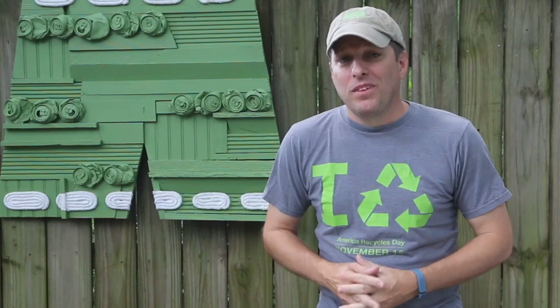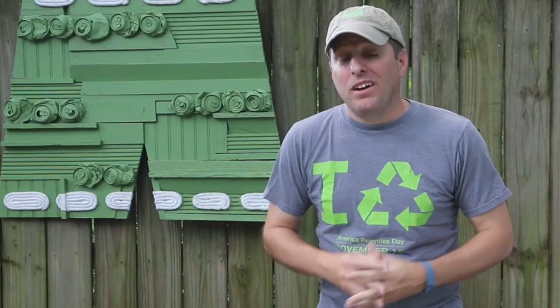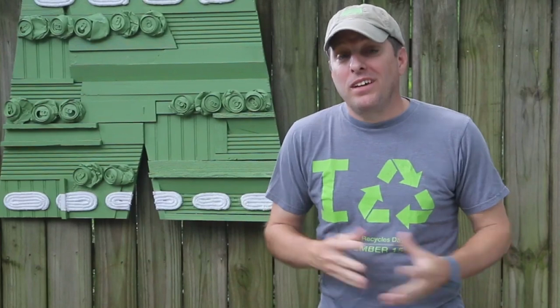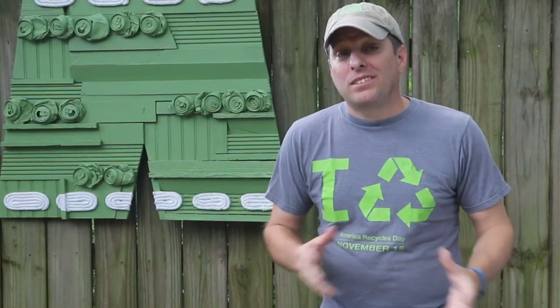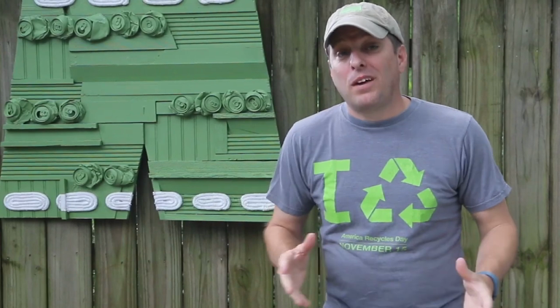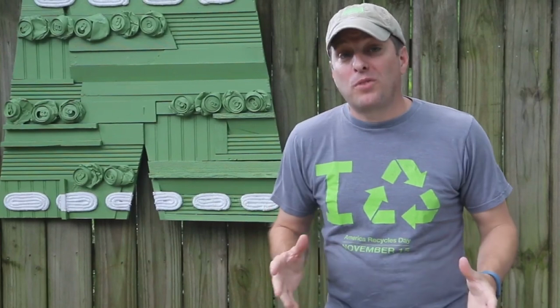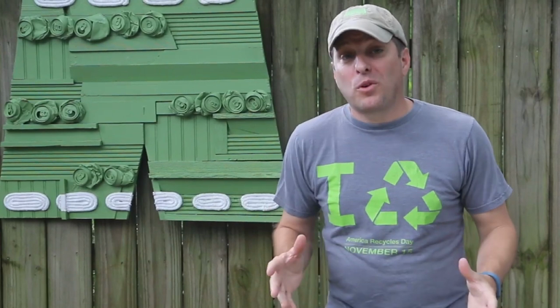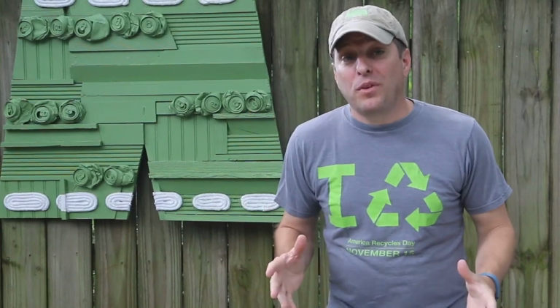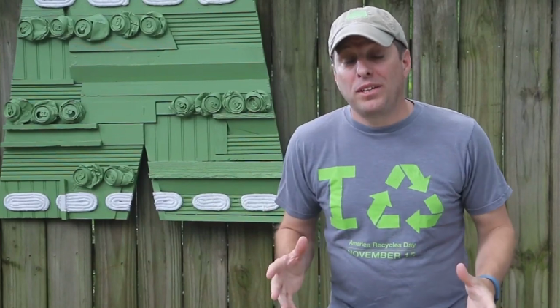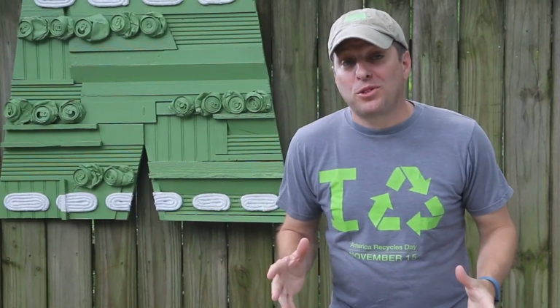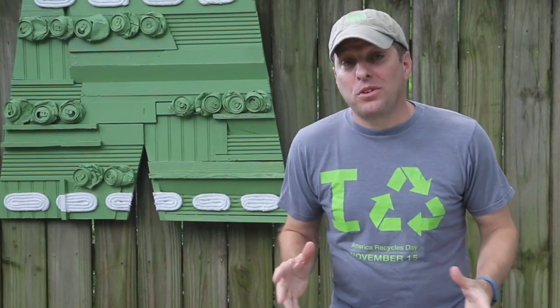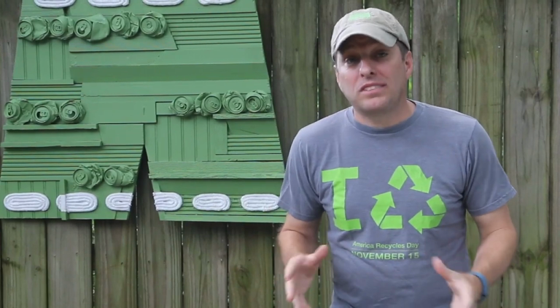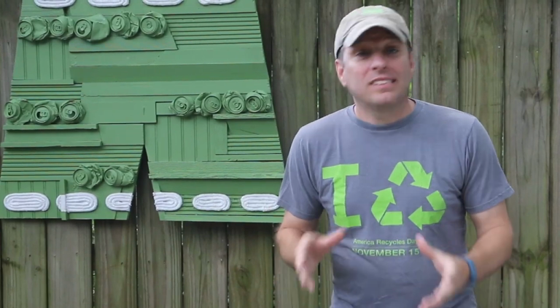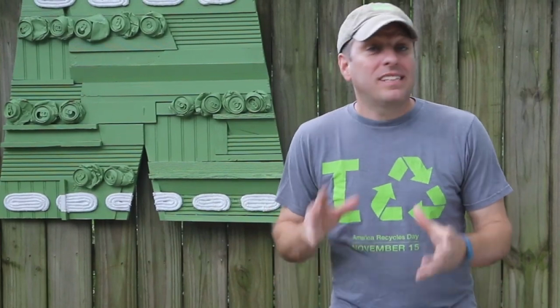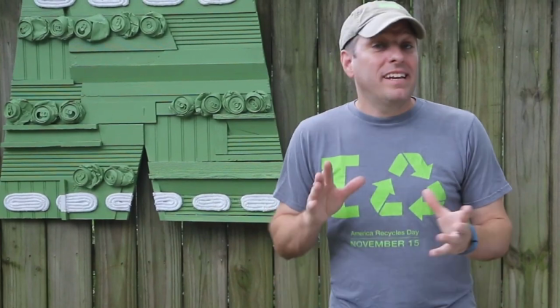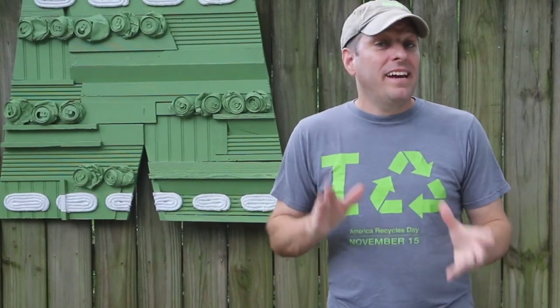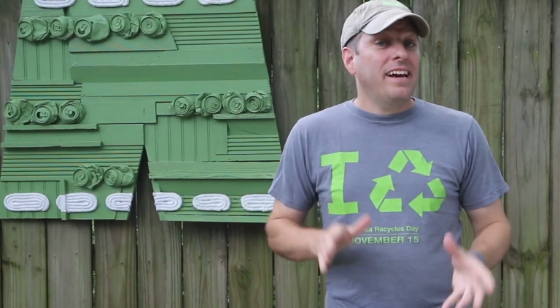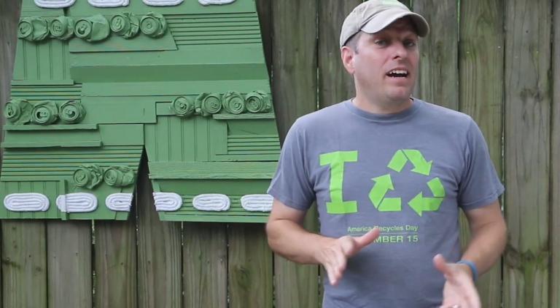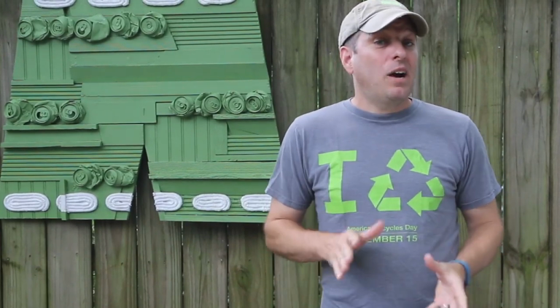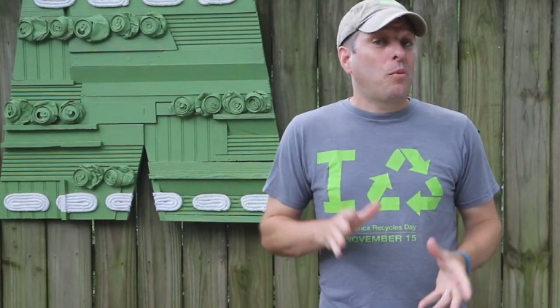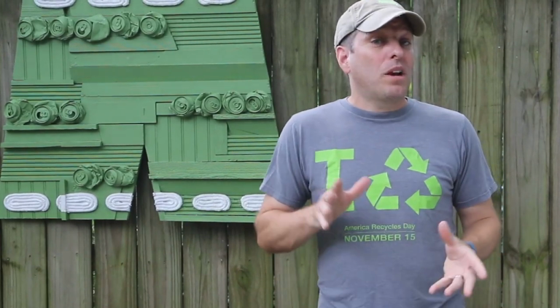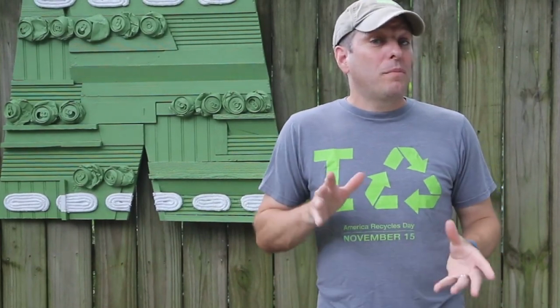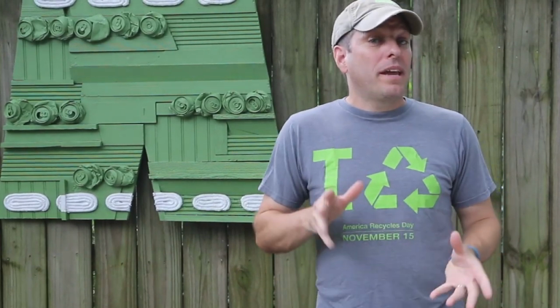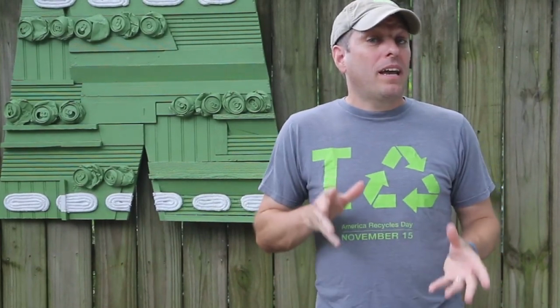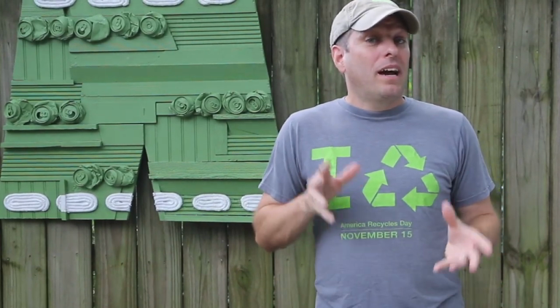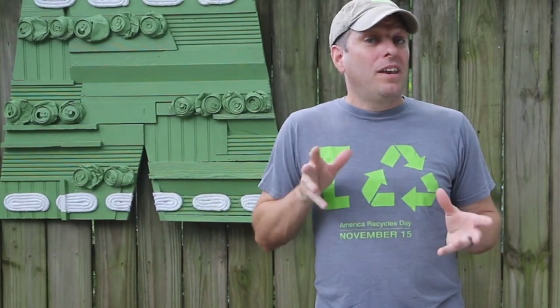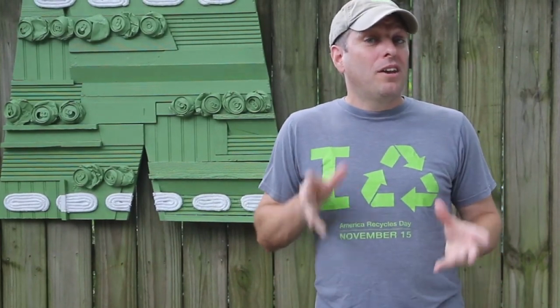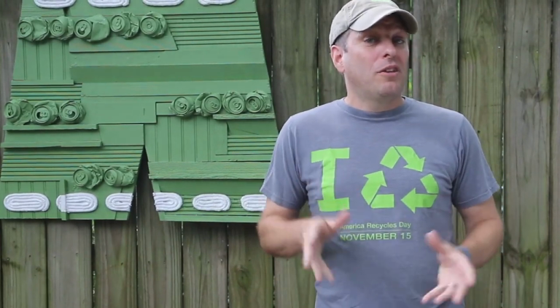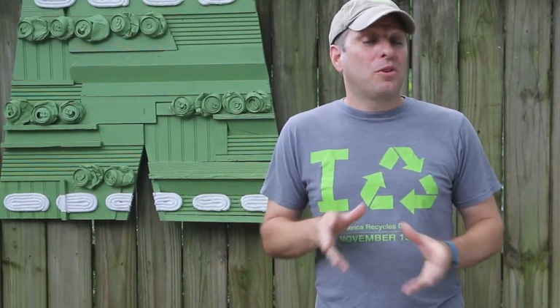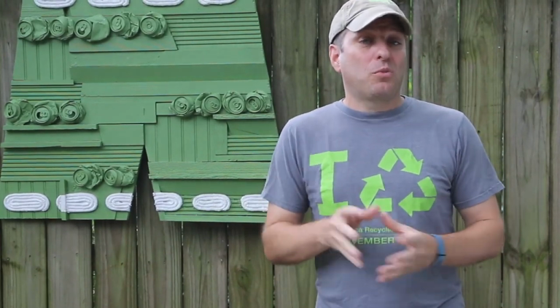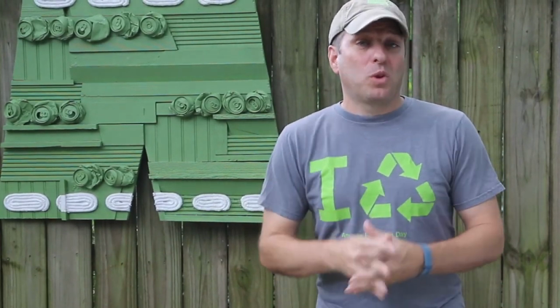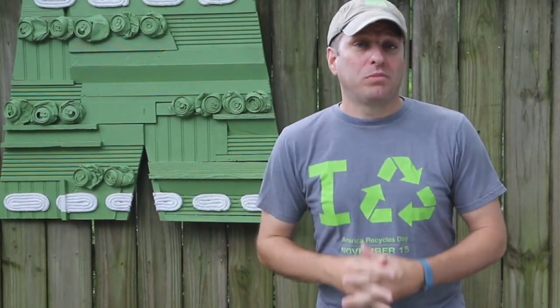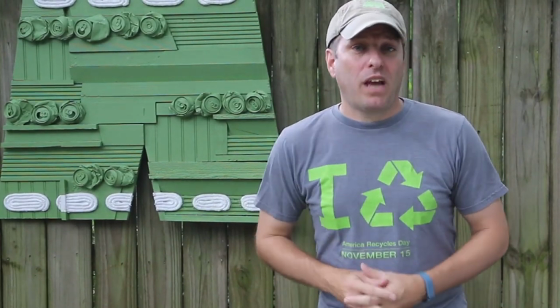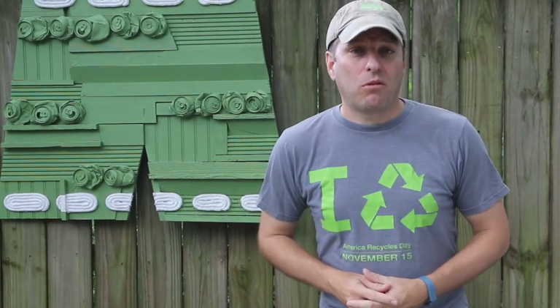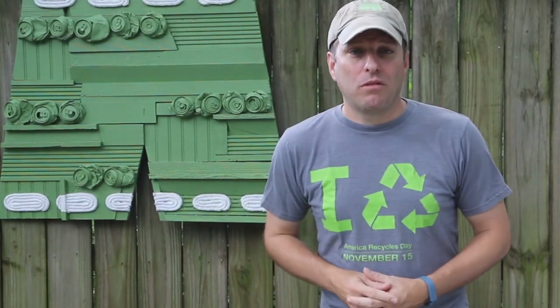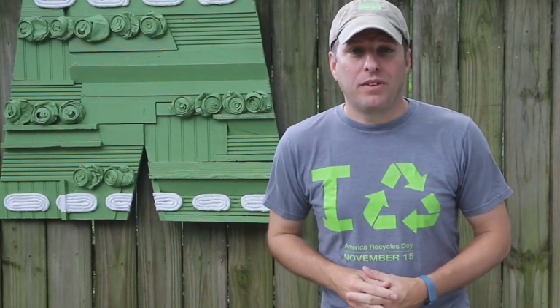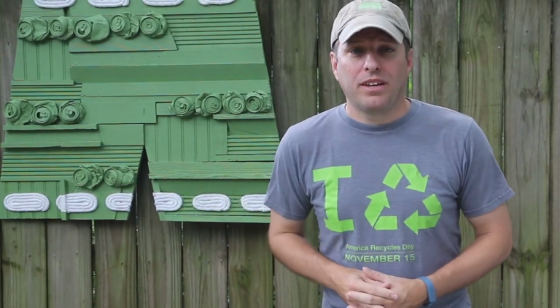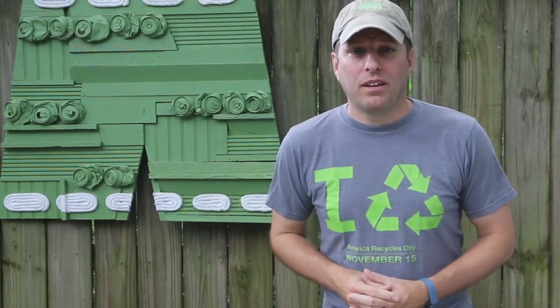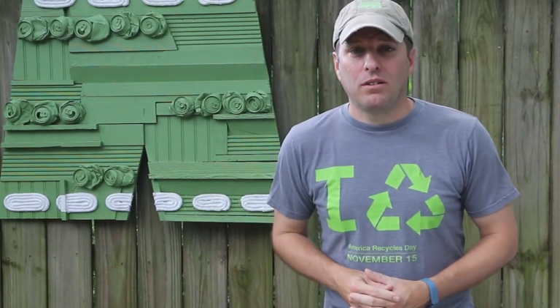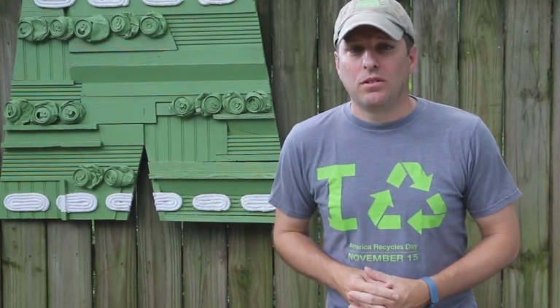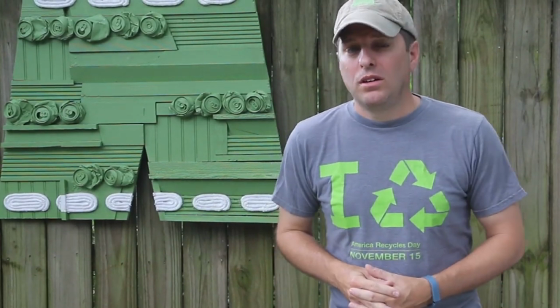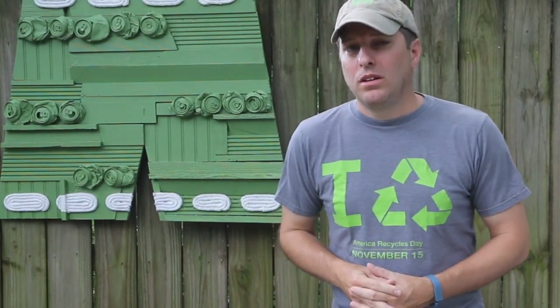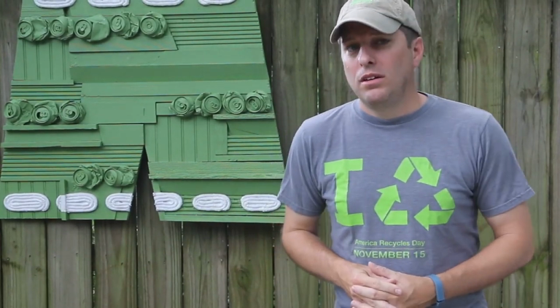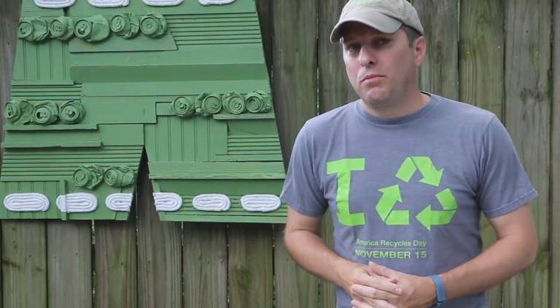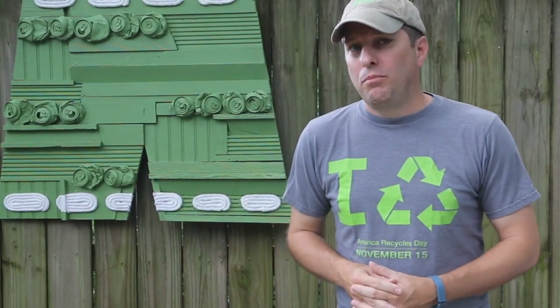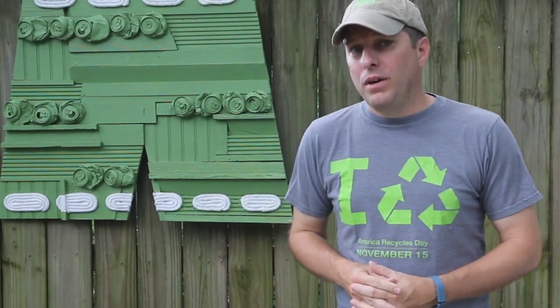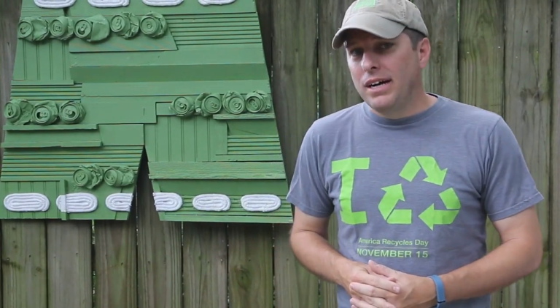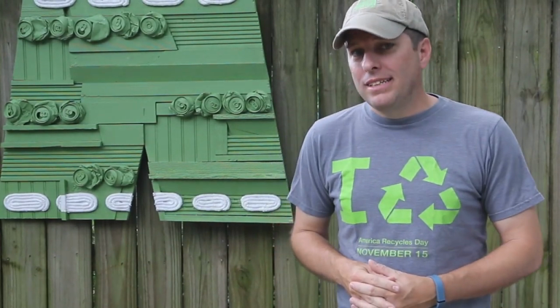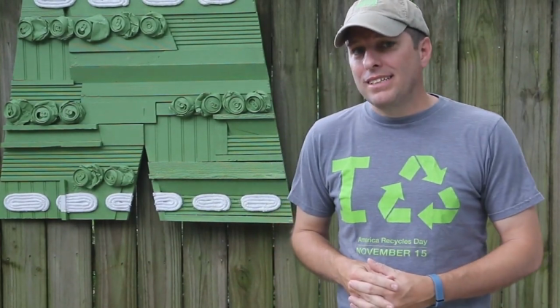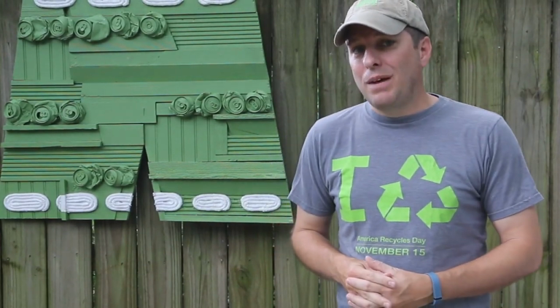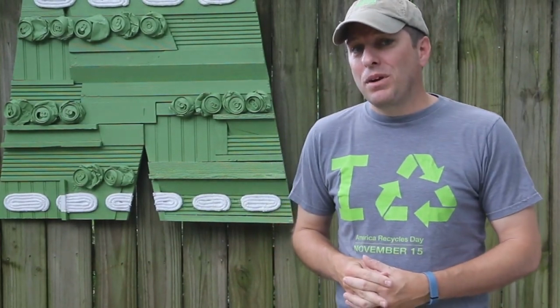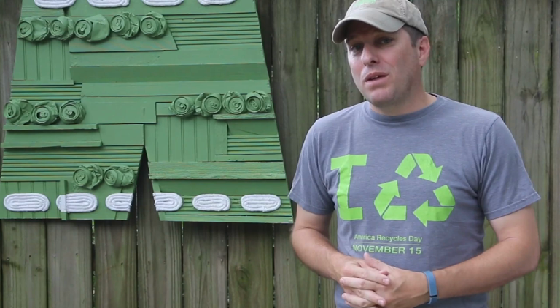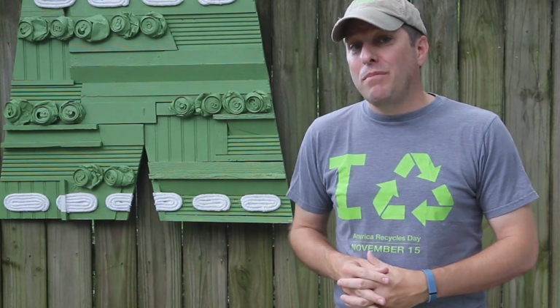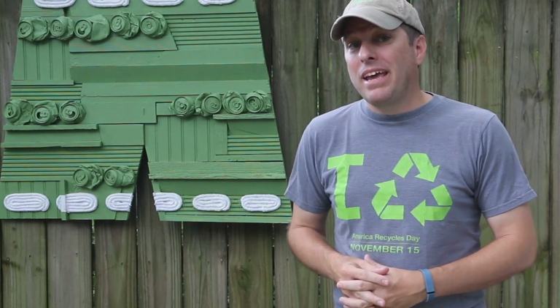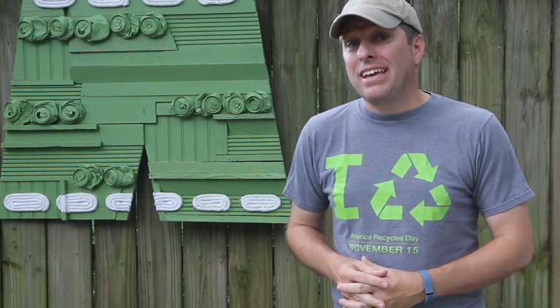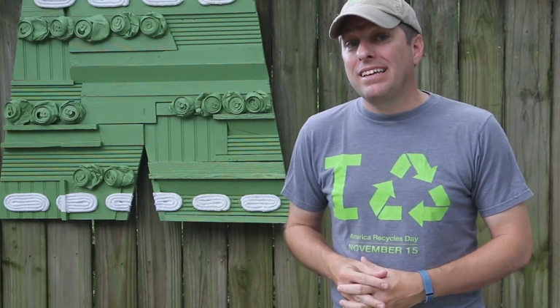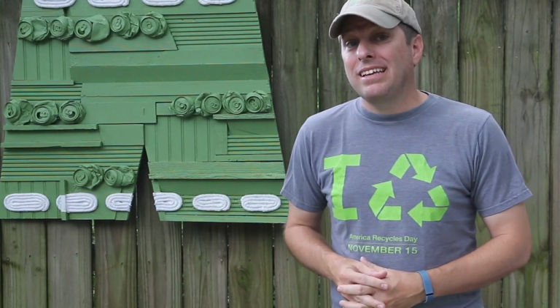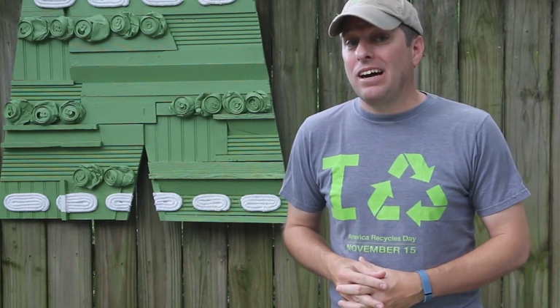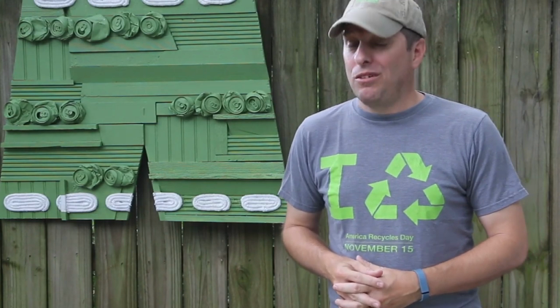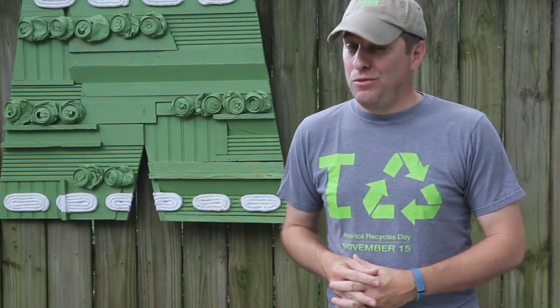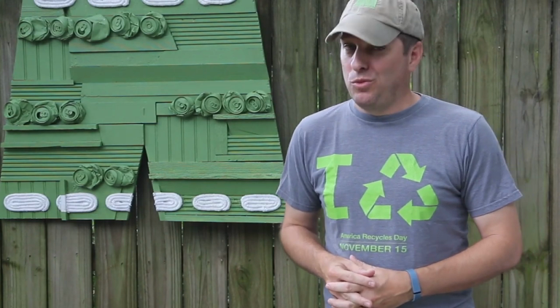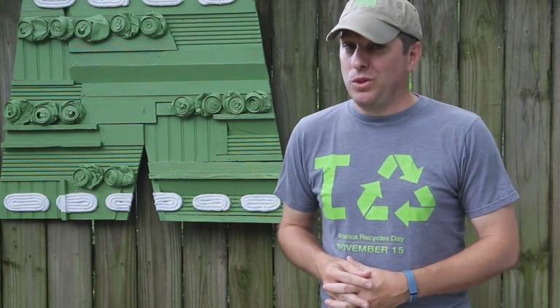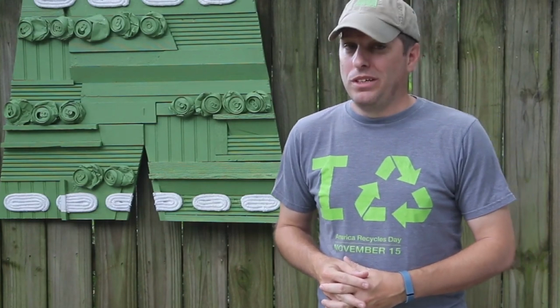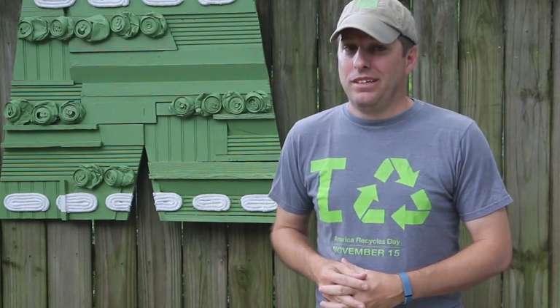Hi, it's Tom from Green Shorts, and today I want to make another Worm Tower video, but I'm going to make it out of wood.